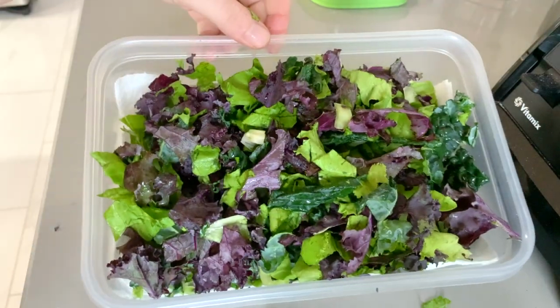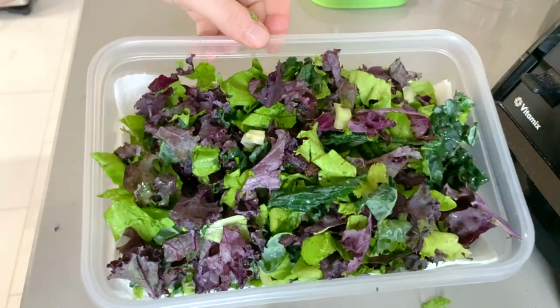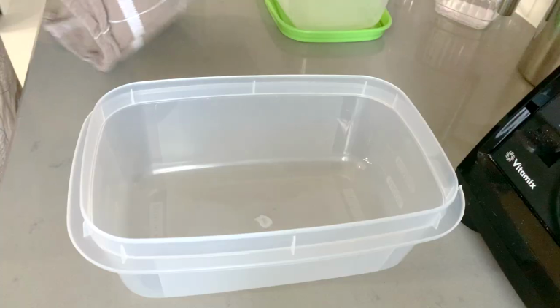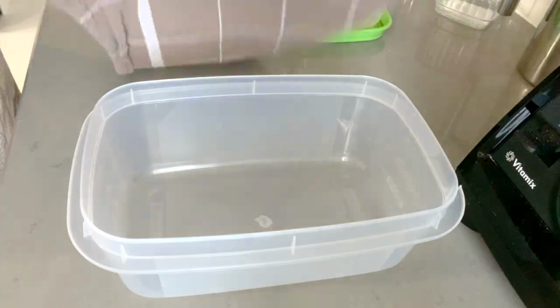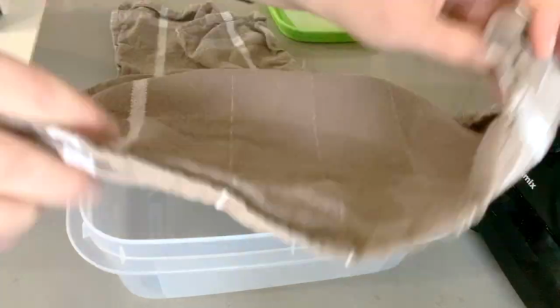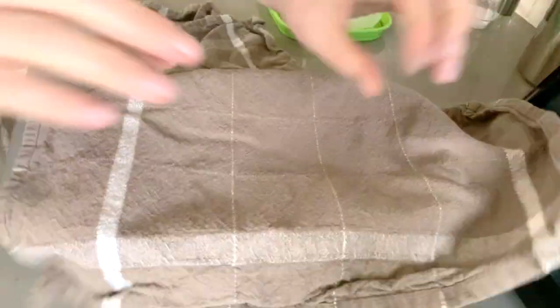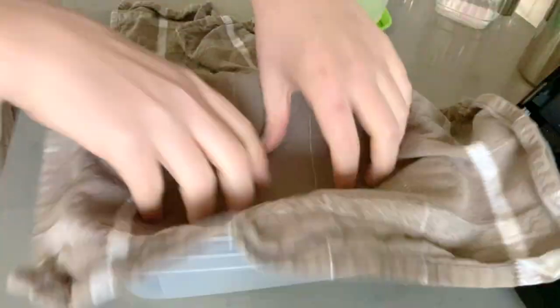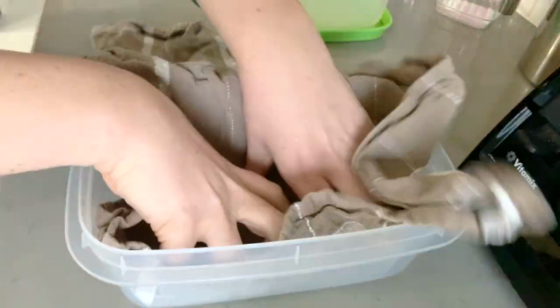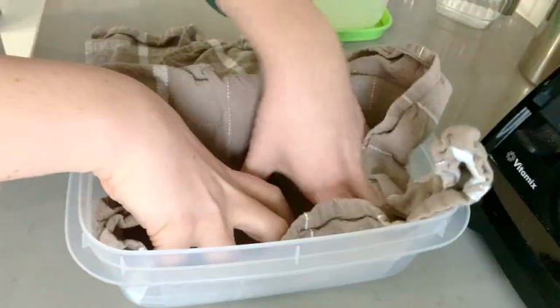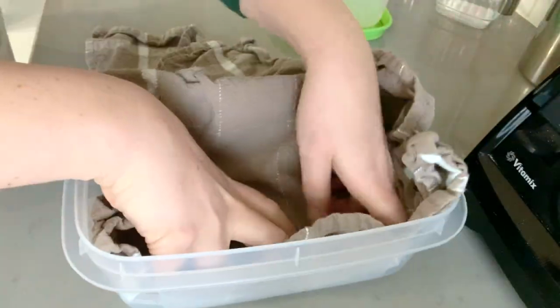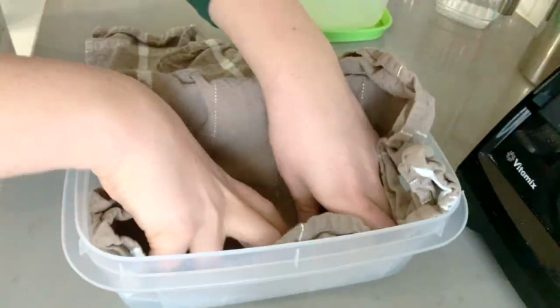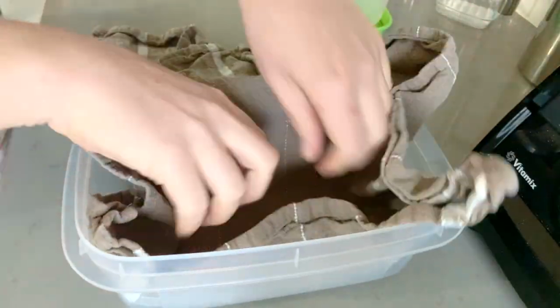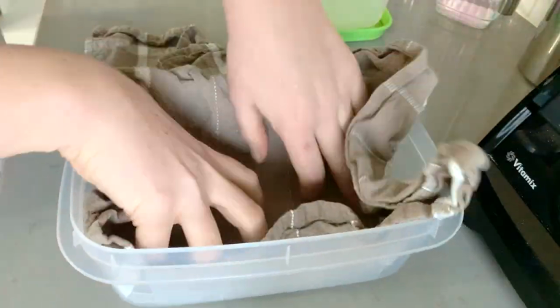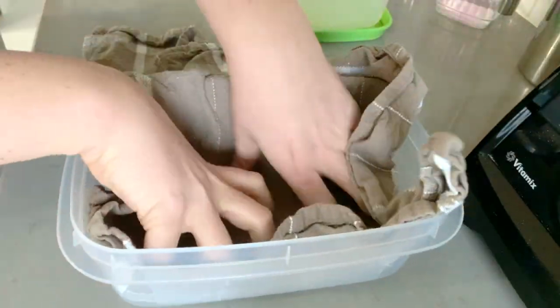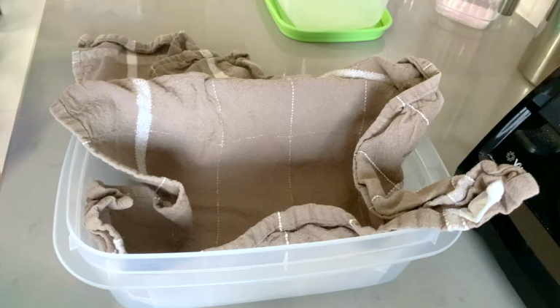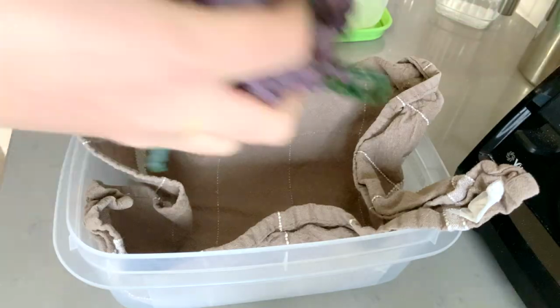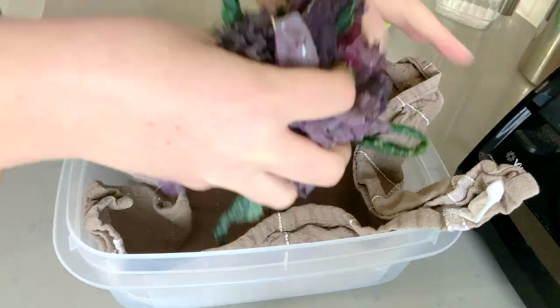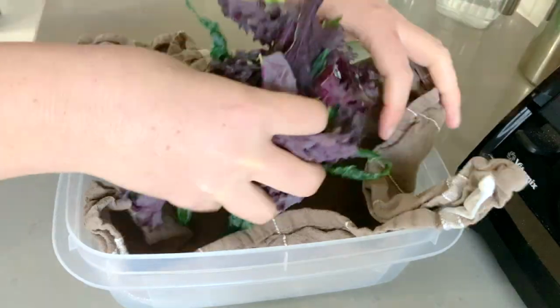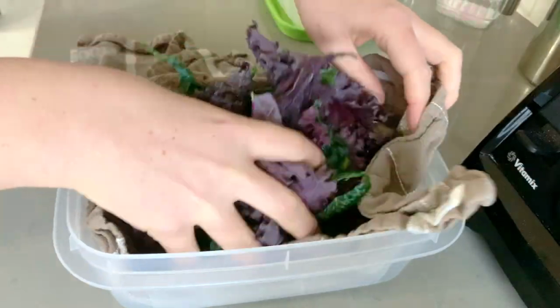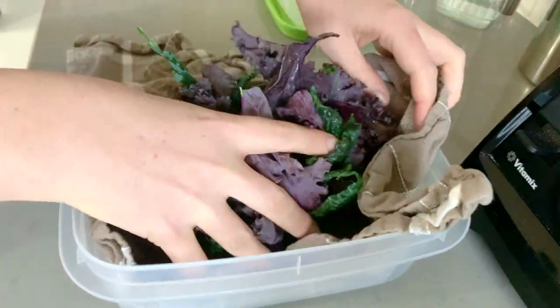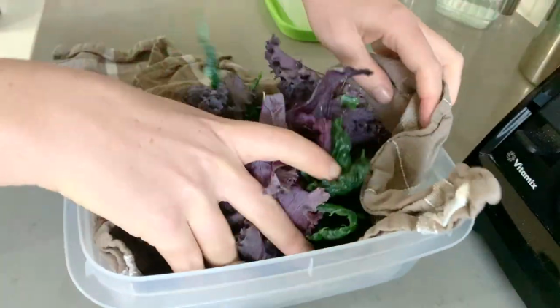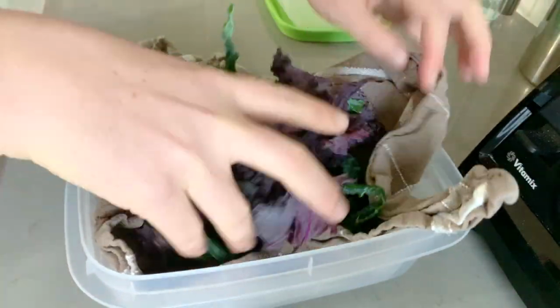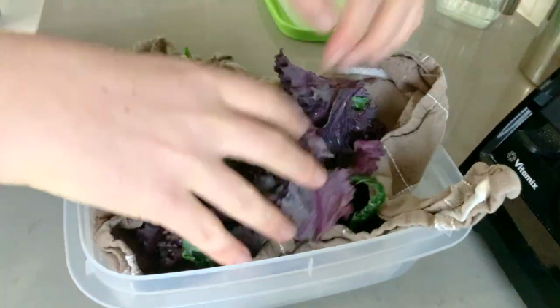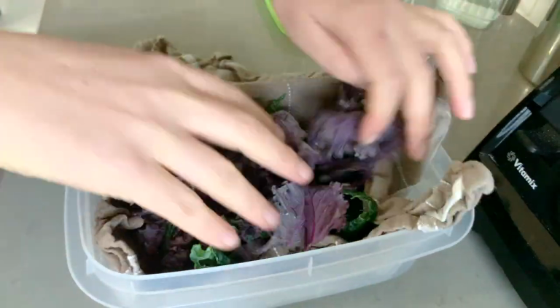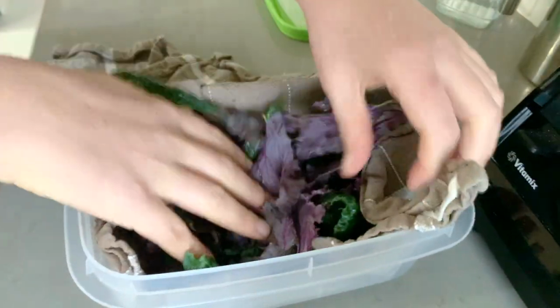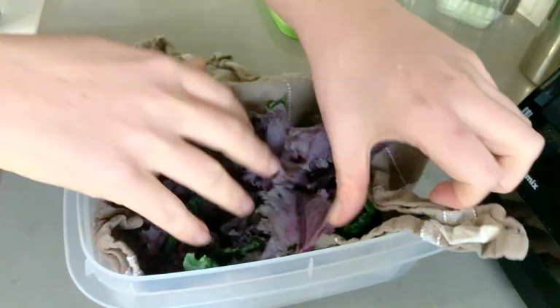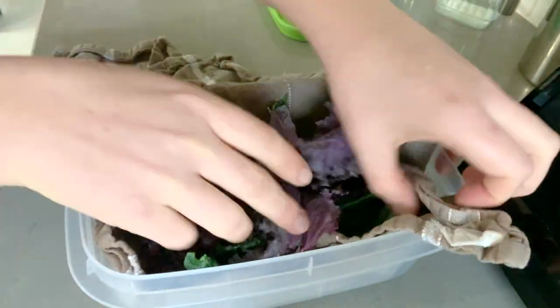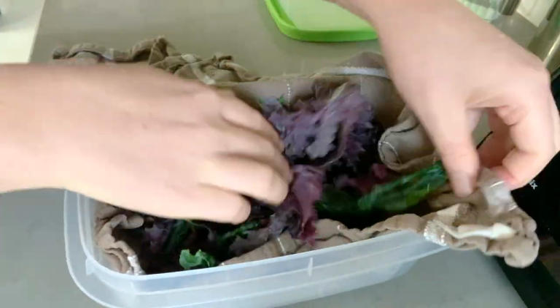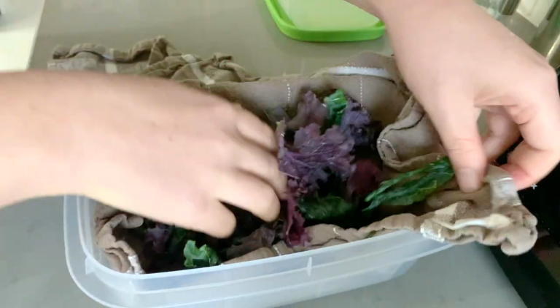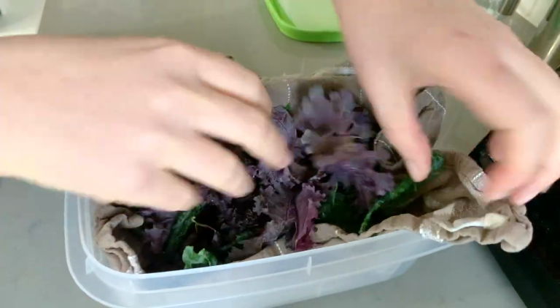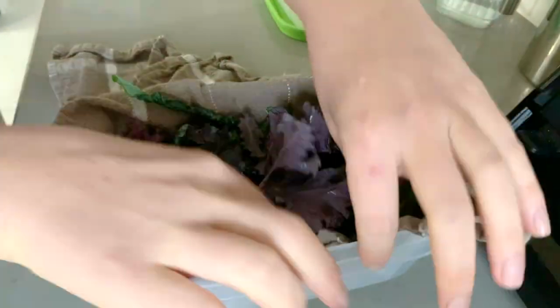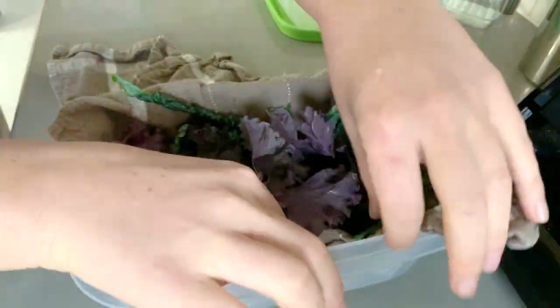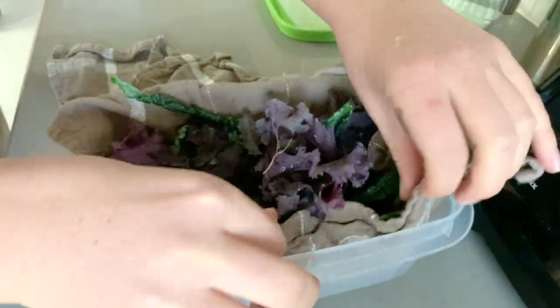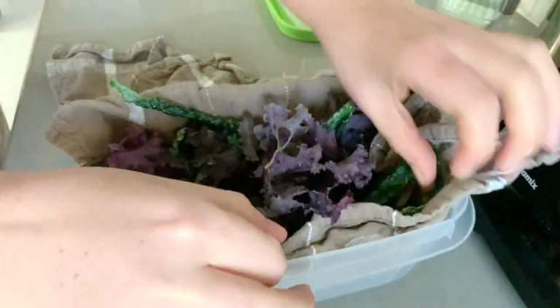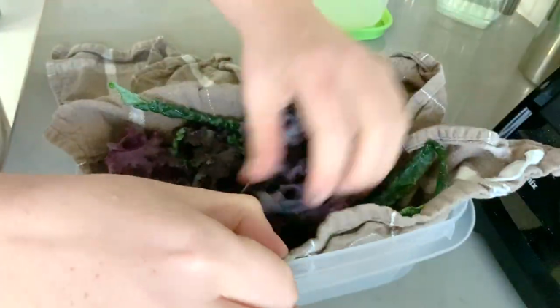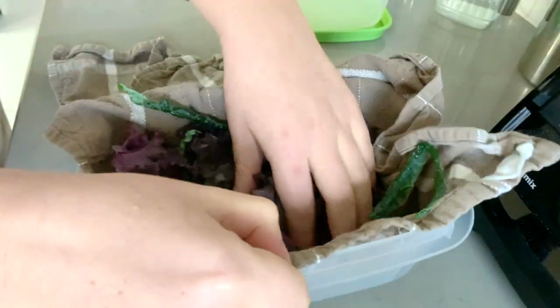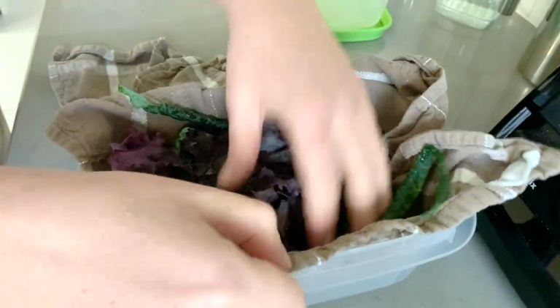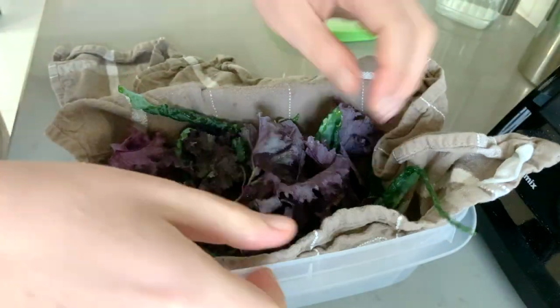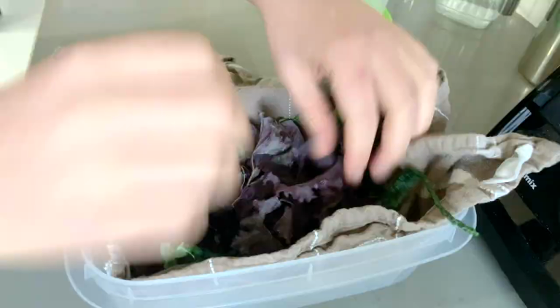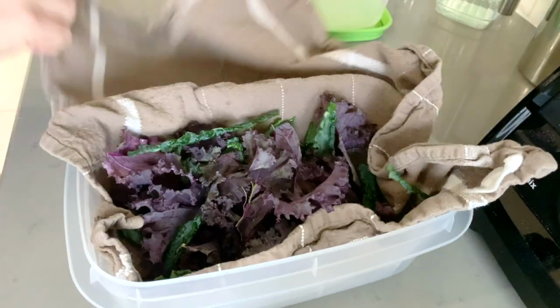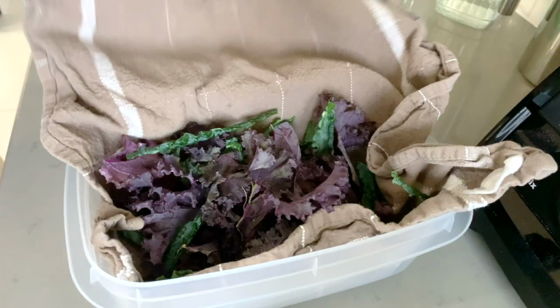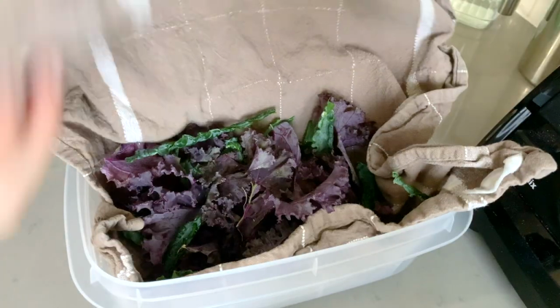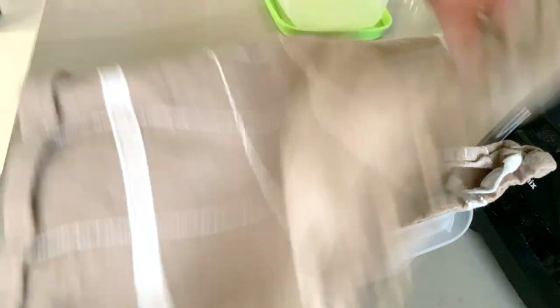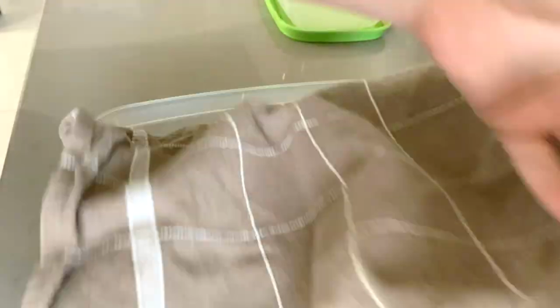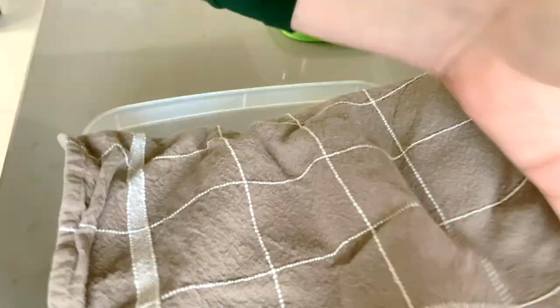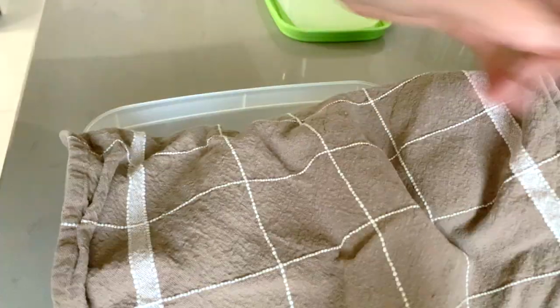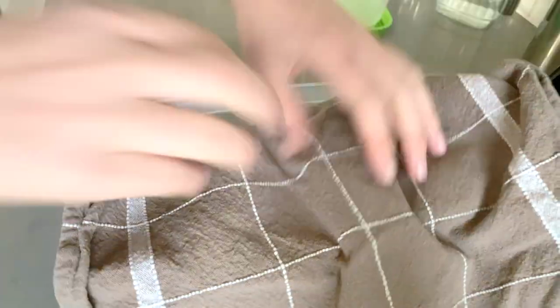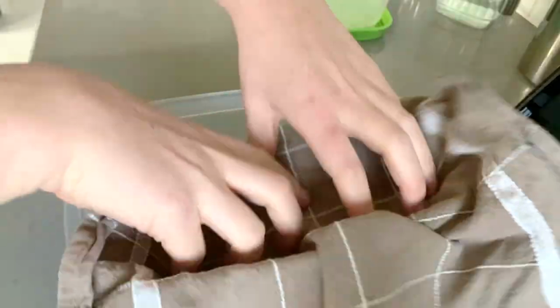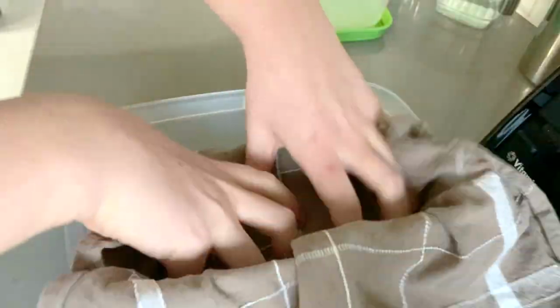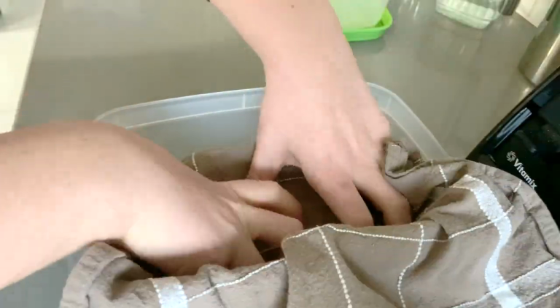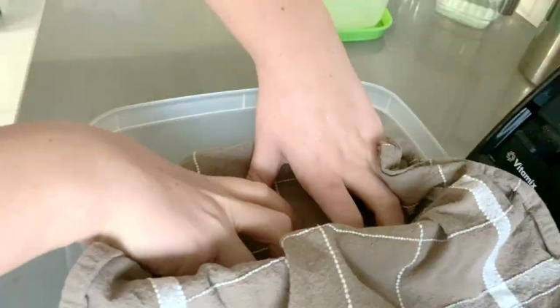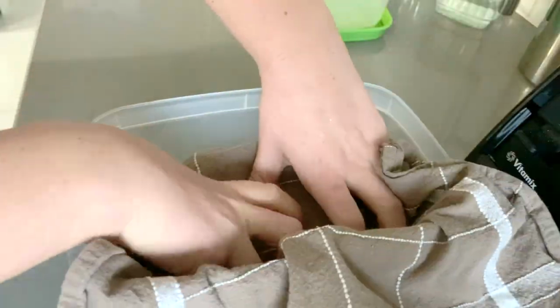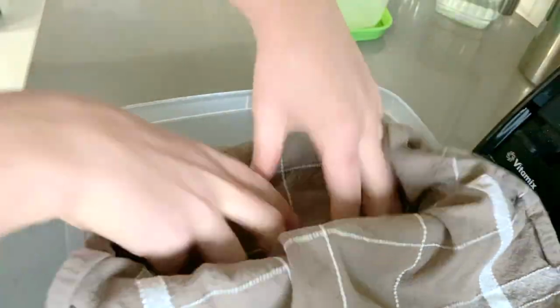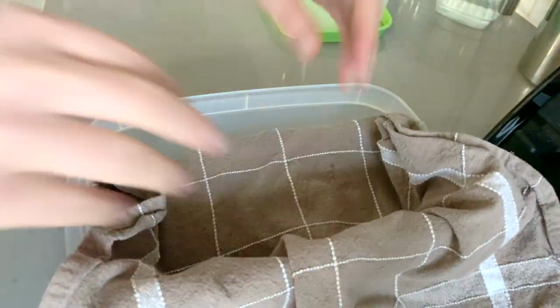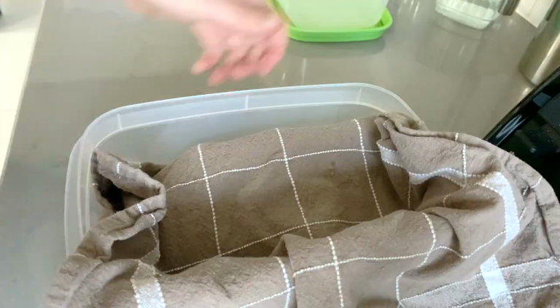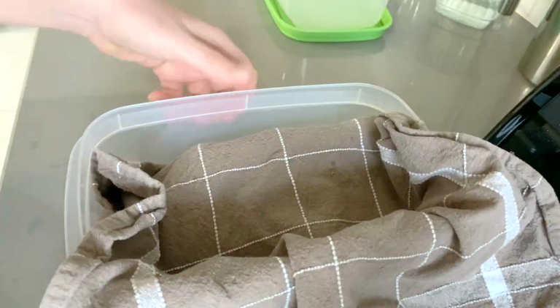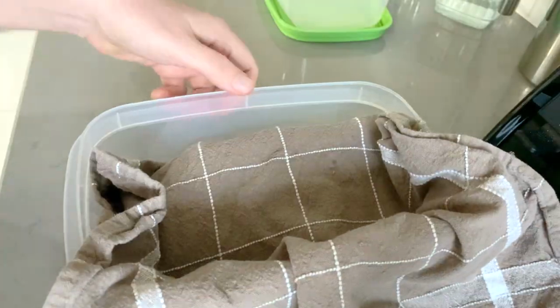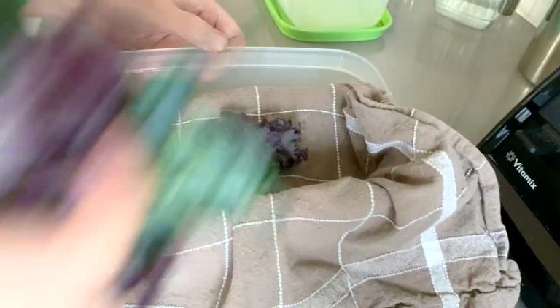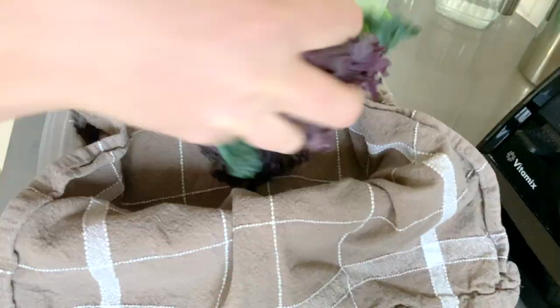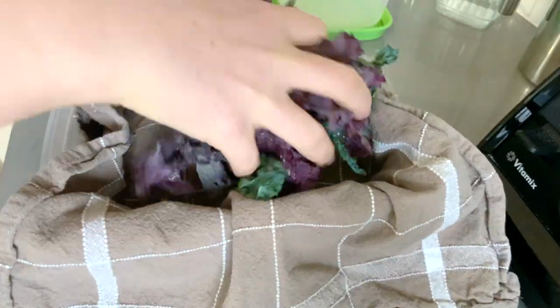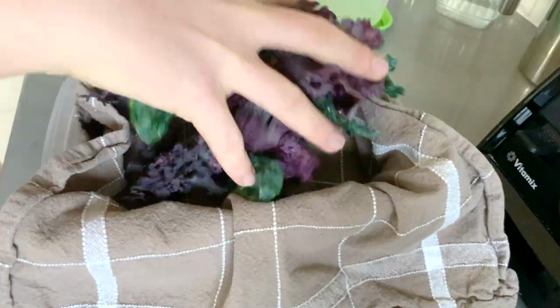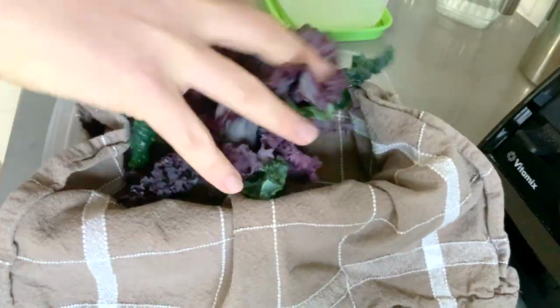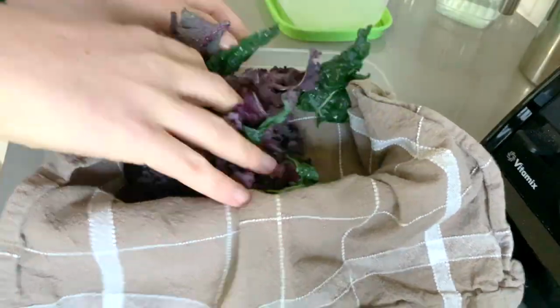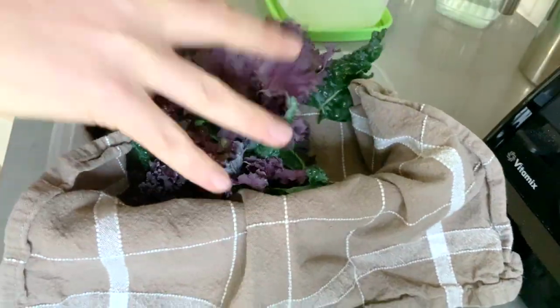For the remaining kale, I'm just using another tea towel to line my Tupperware, and you can fold it over to make a few different layers.